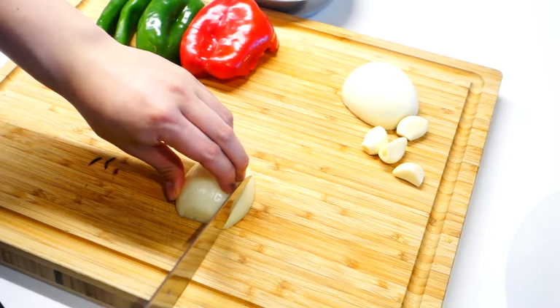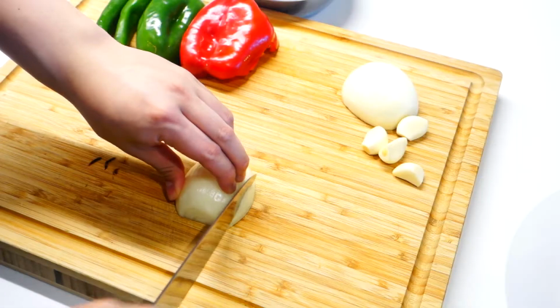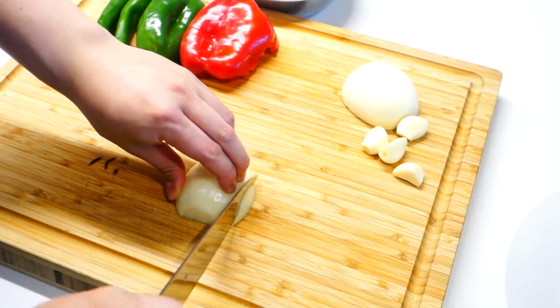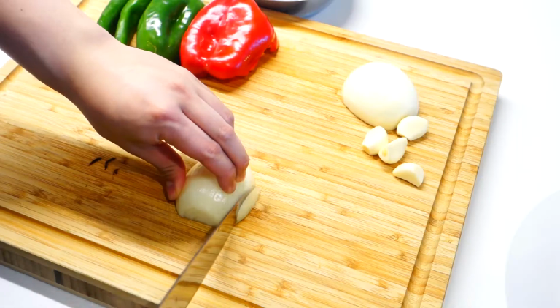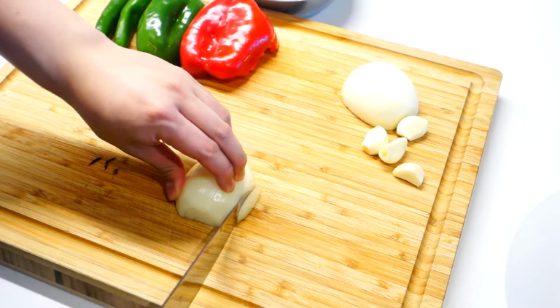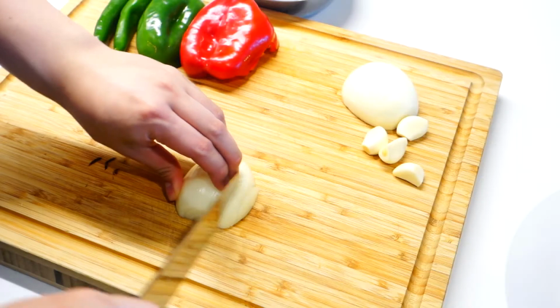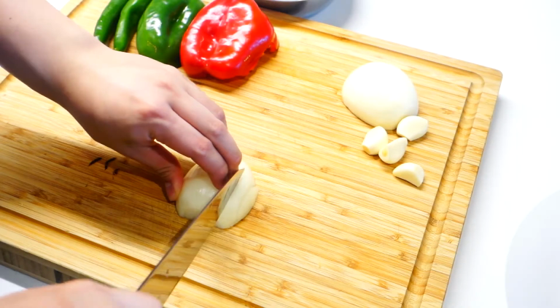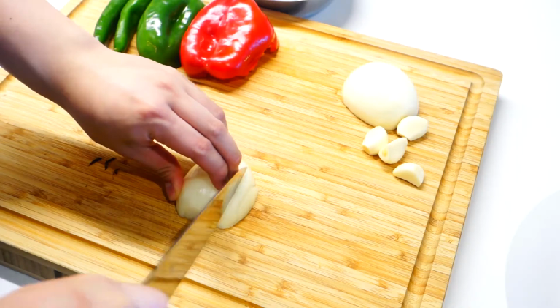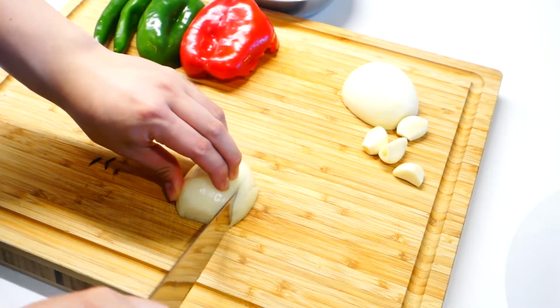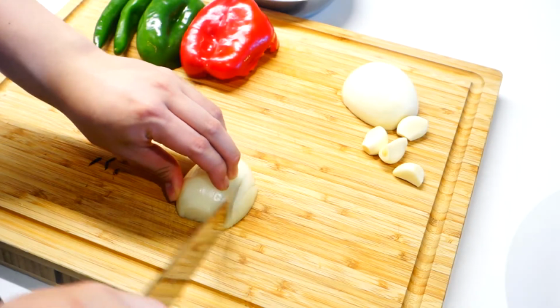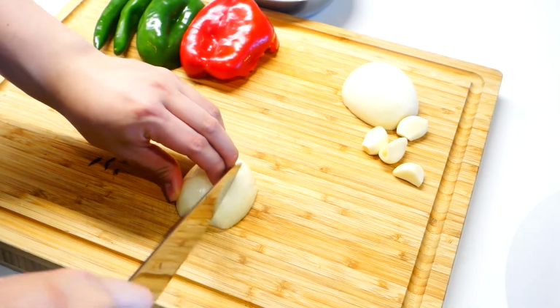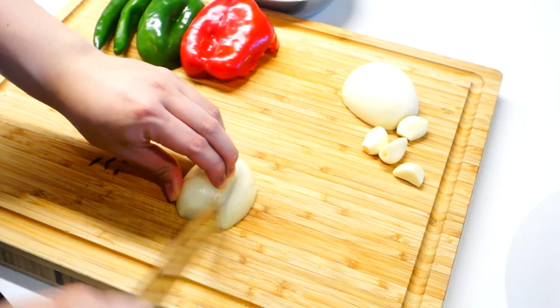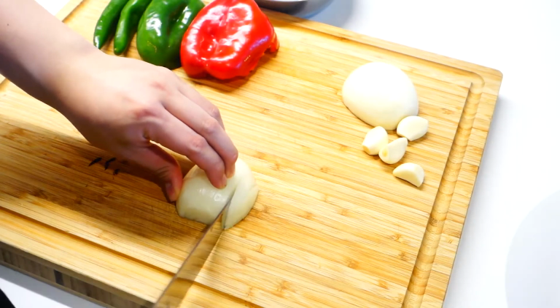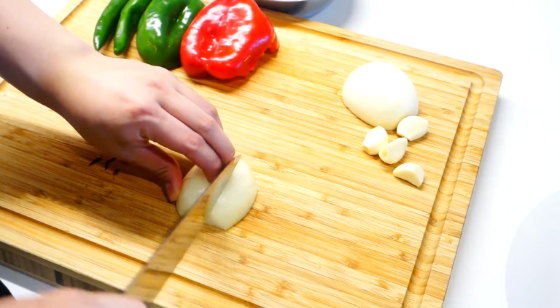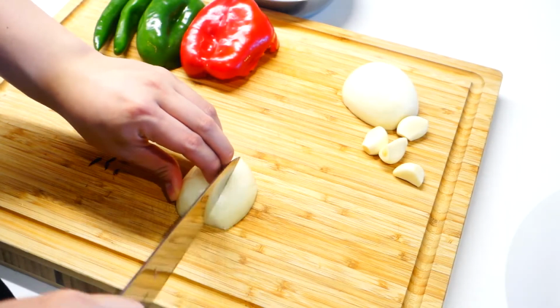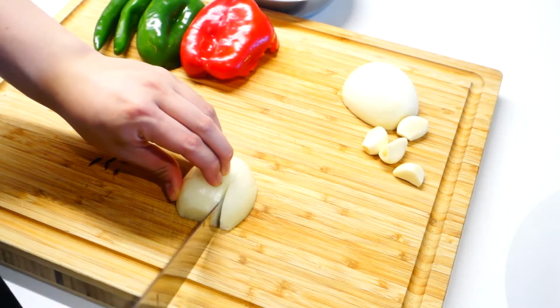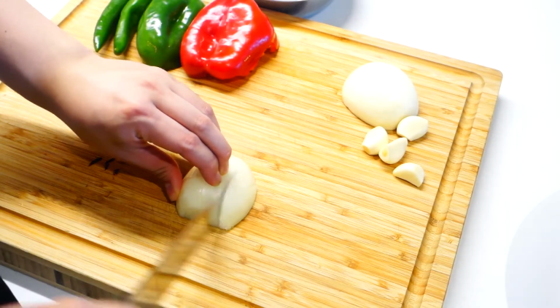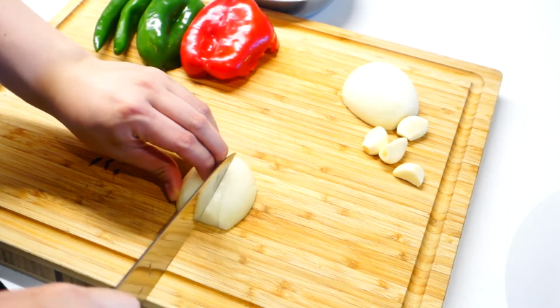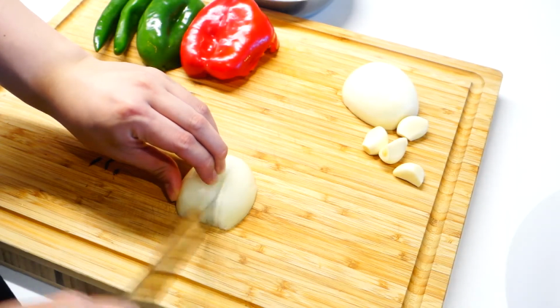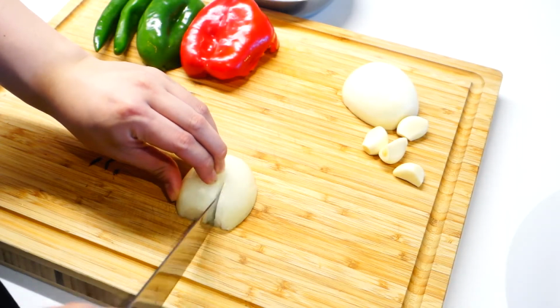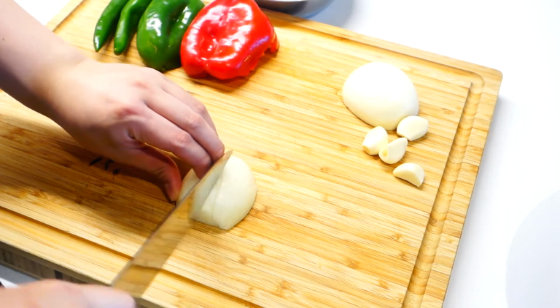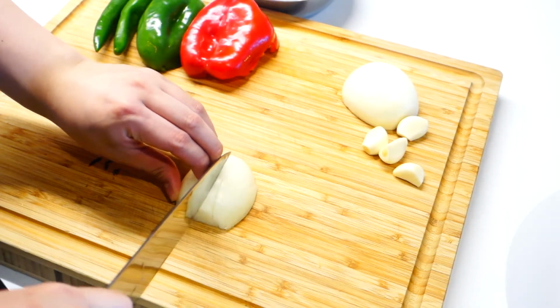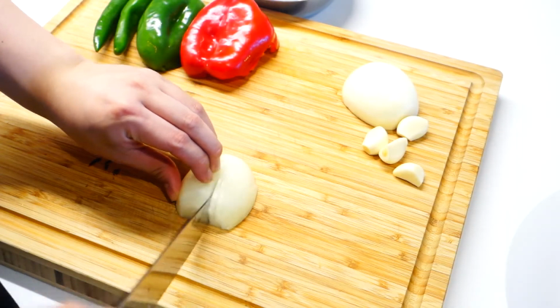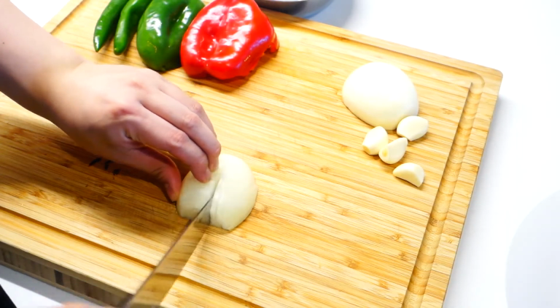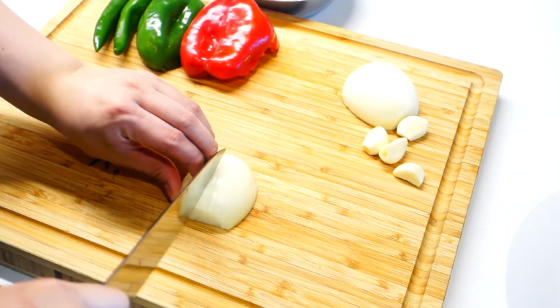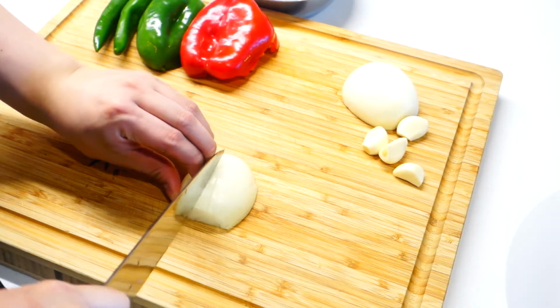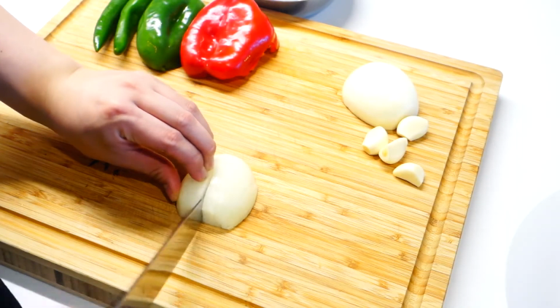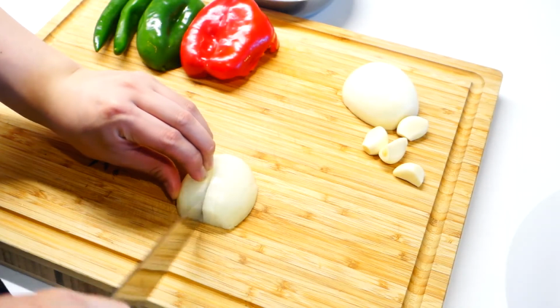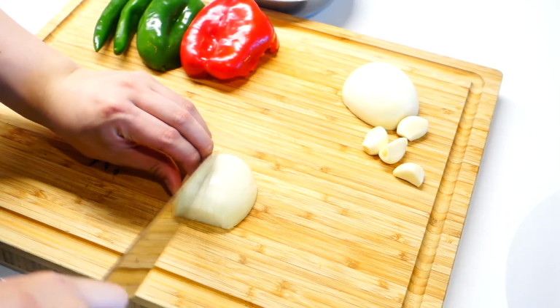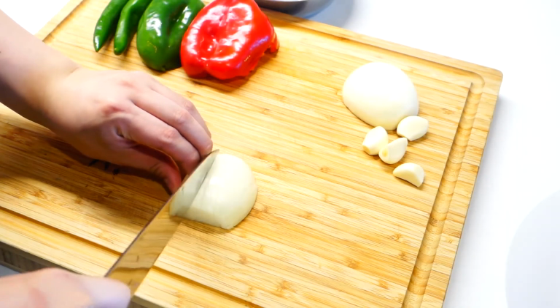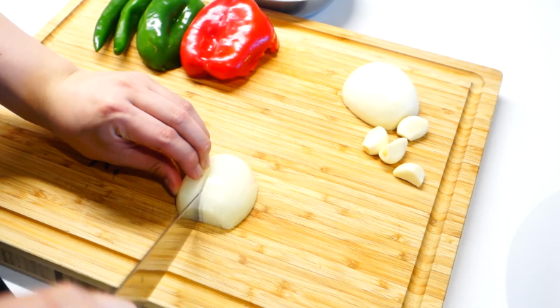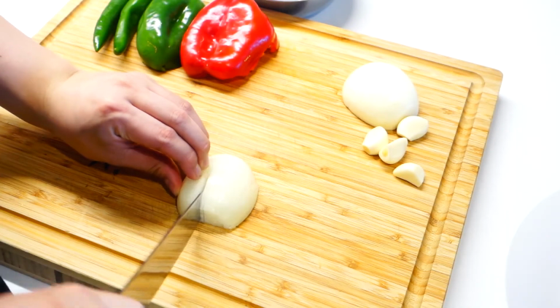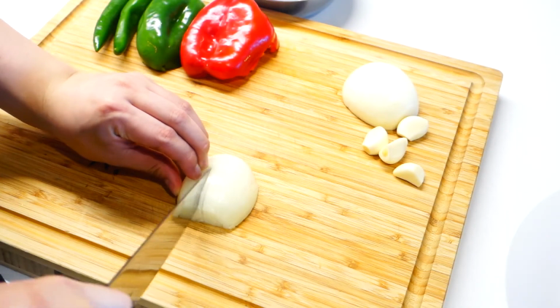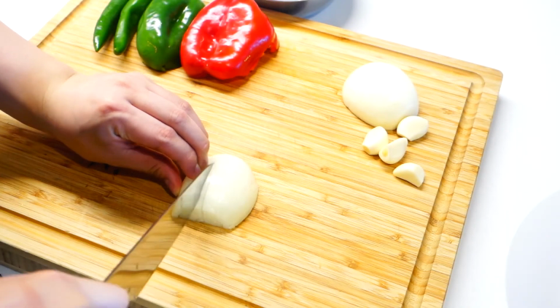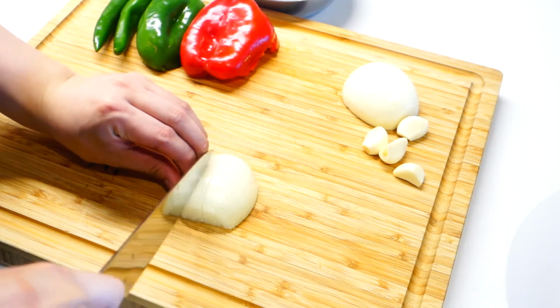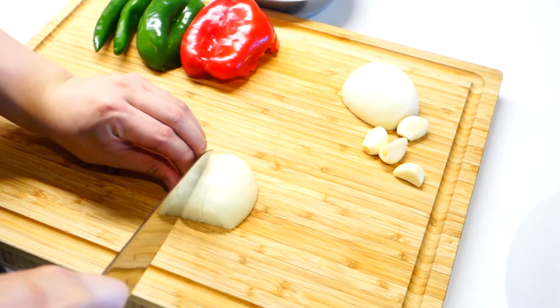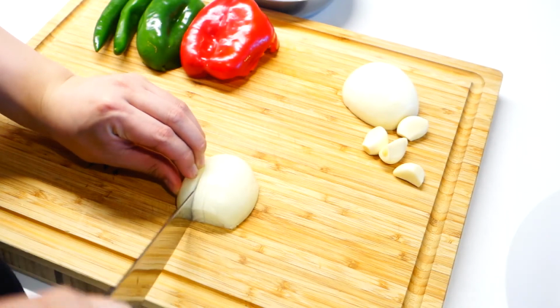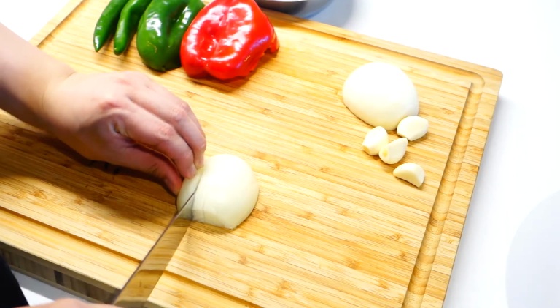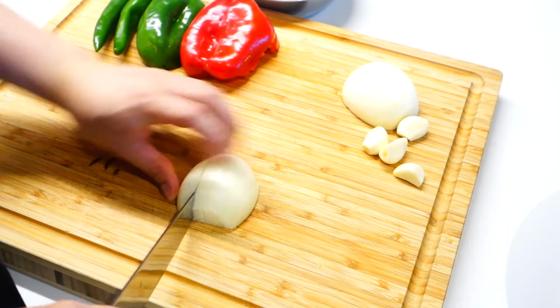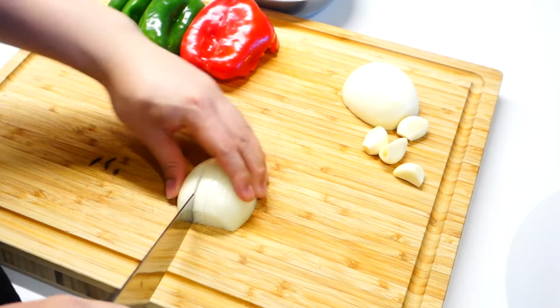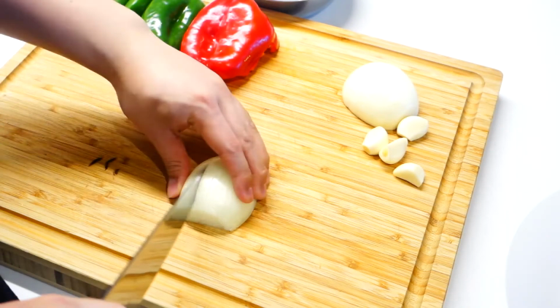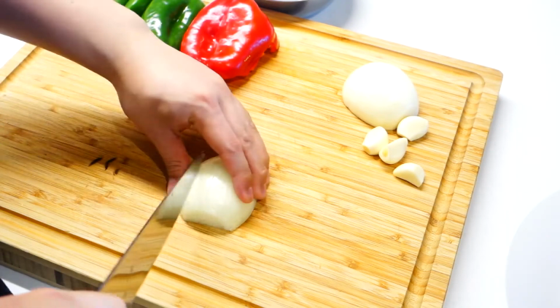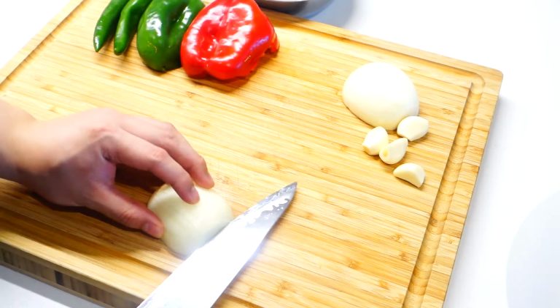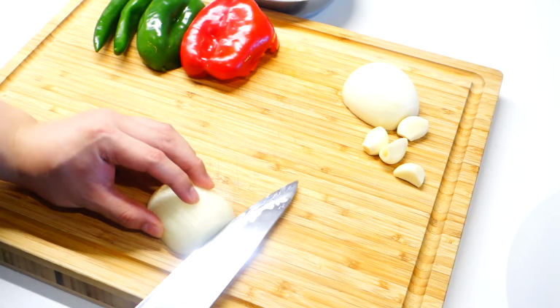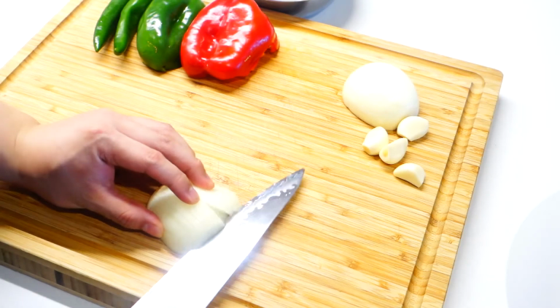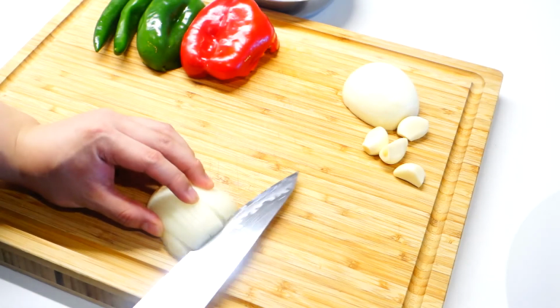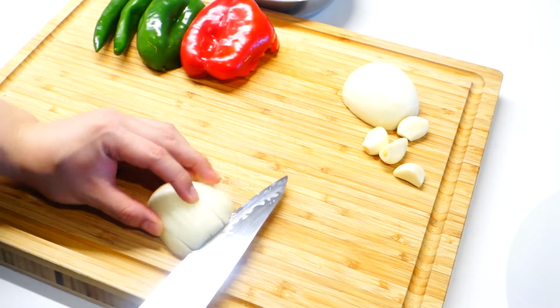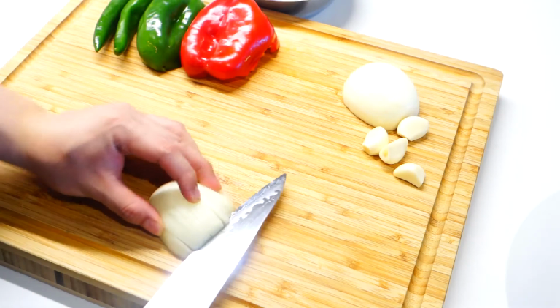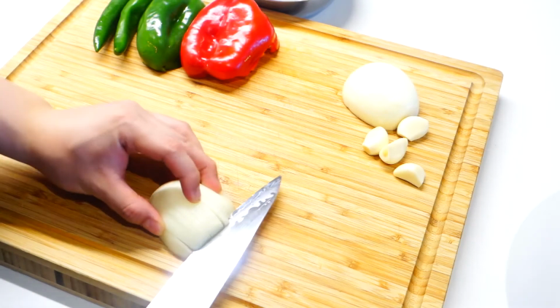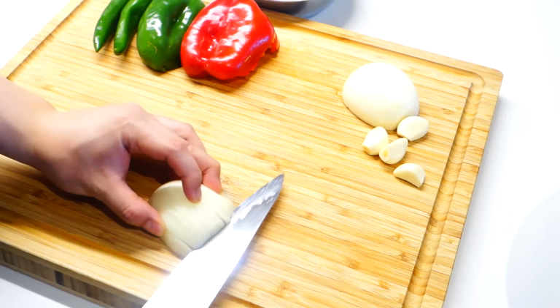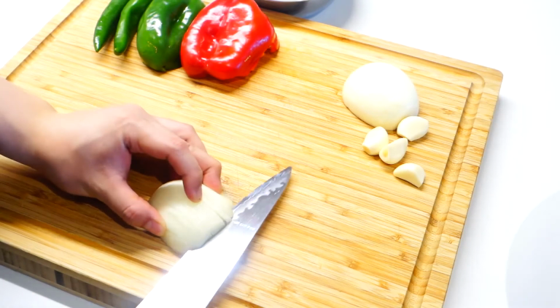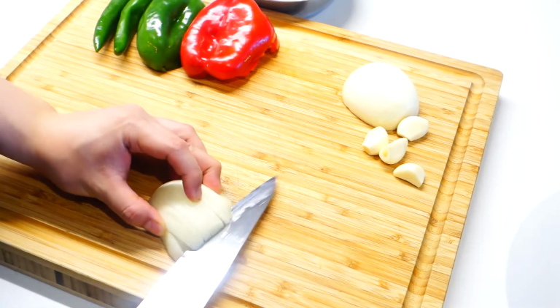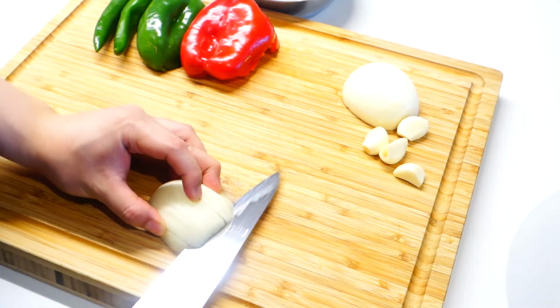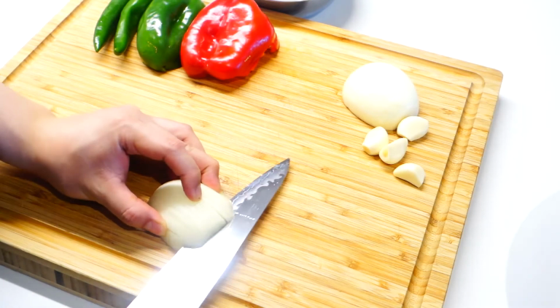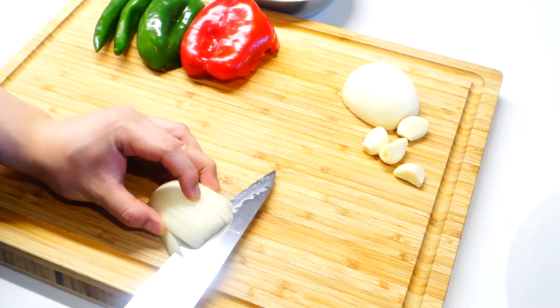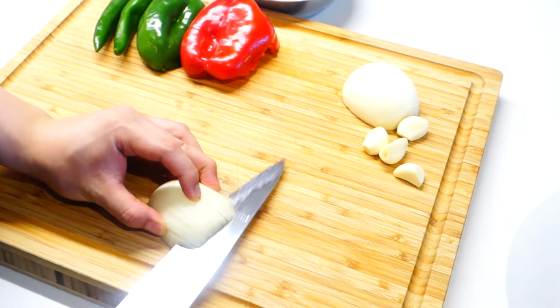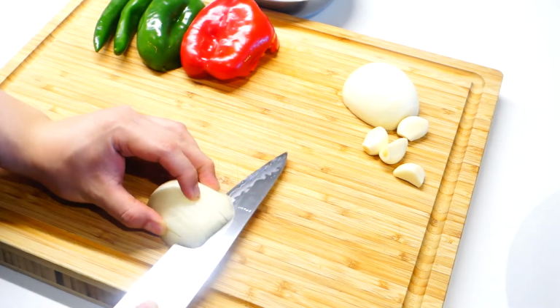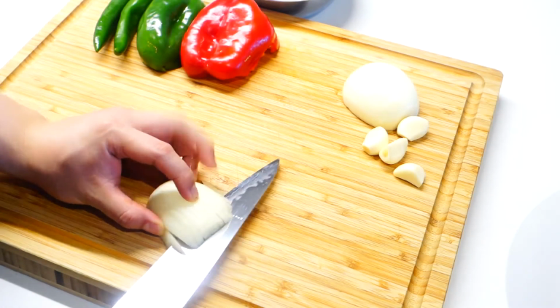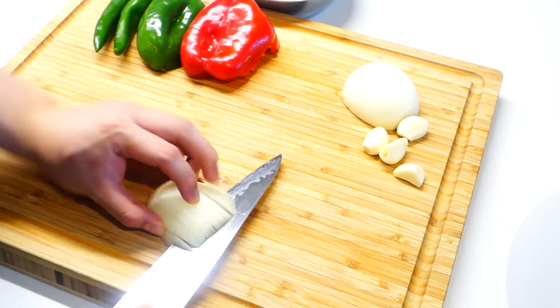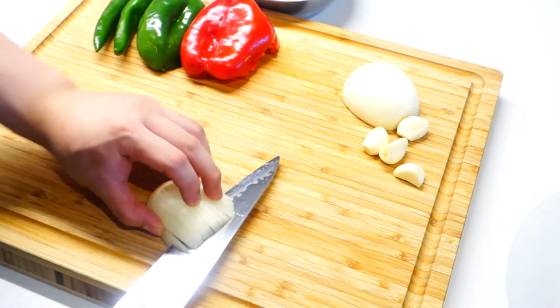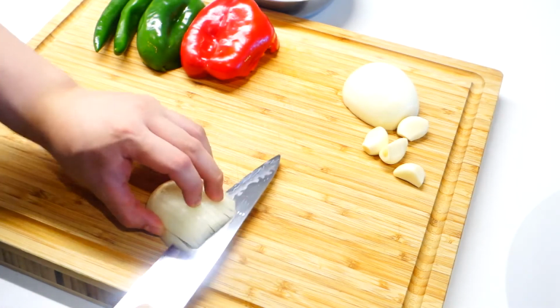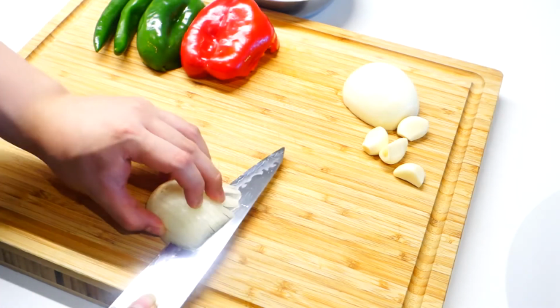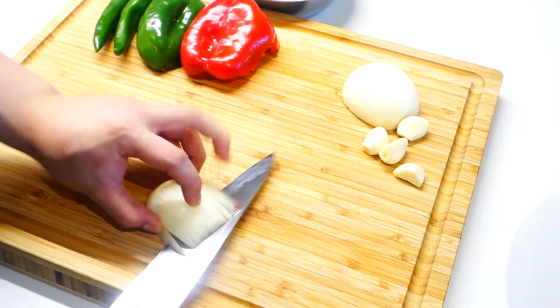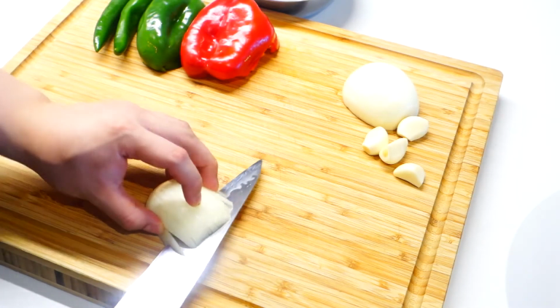For the base, we're gonna start by dicing some onions, chopping some garlic, as well as some capsicum and chilies.